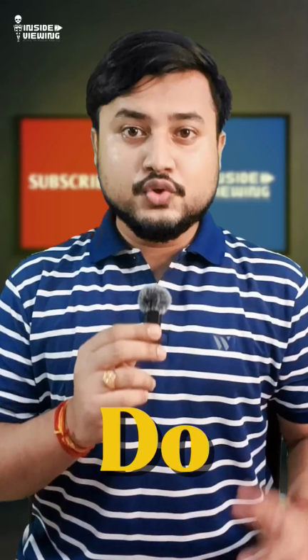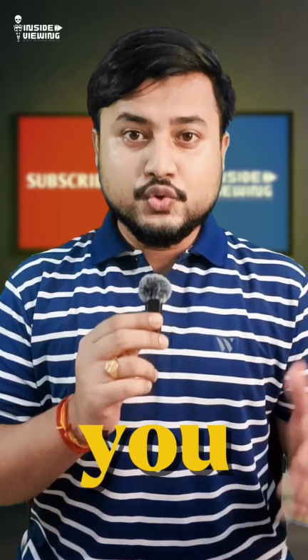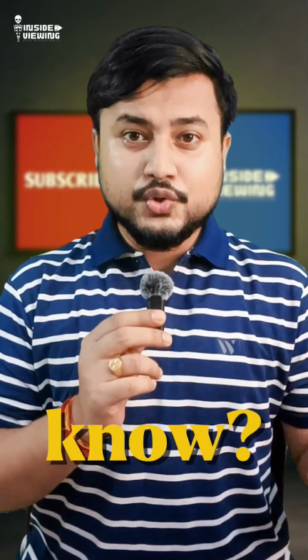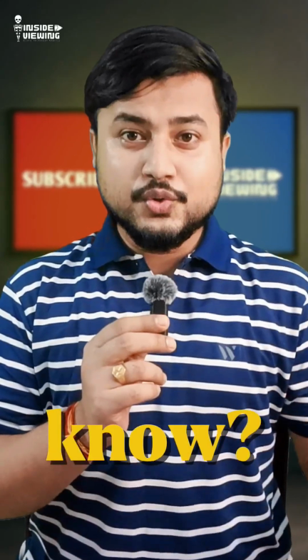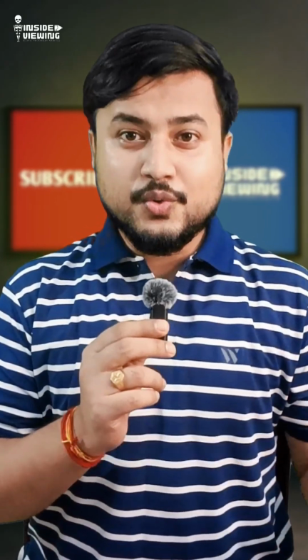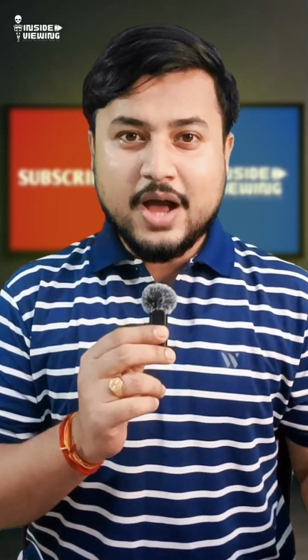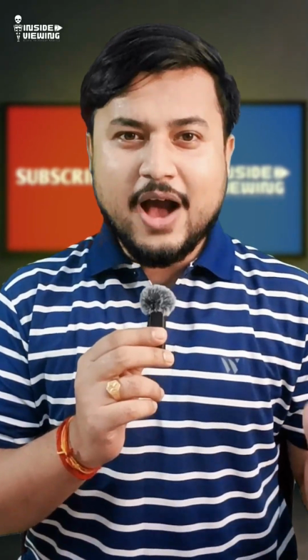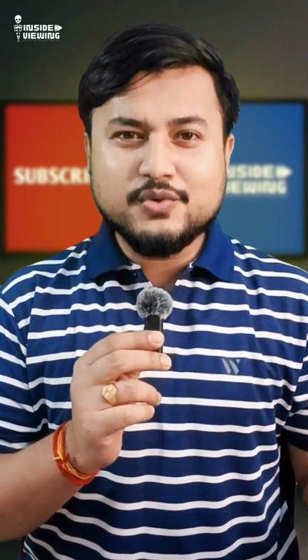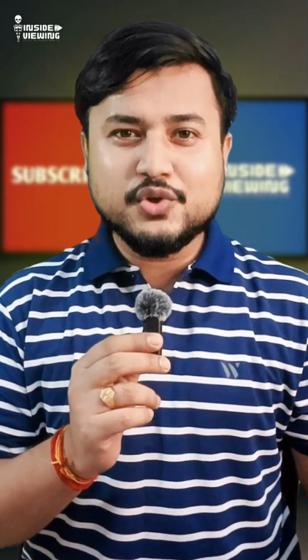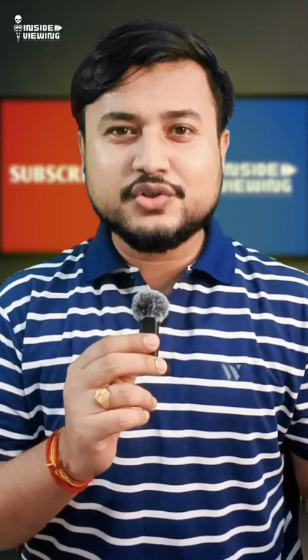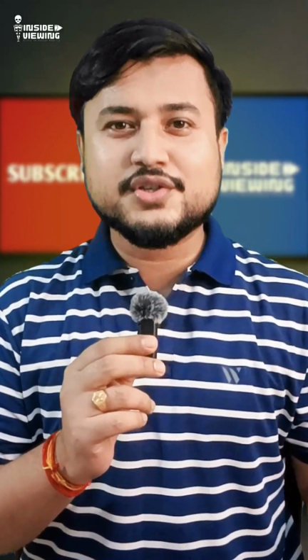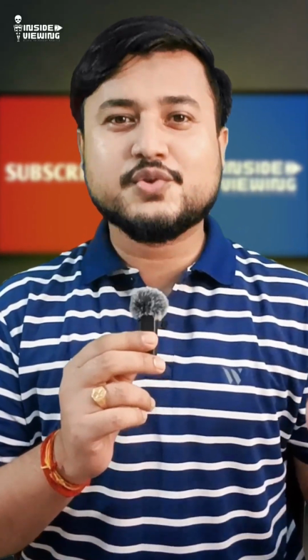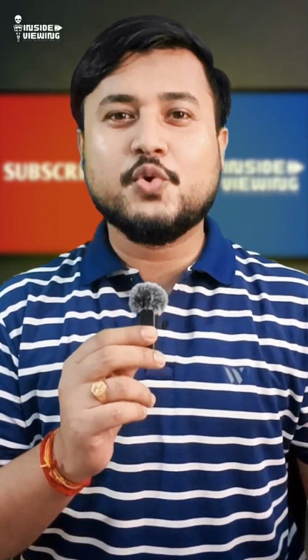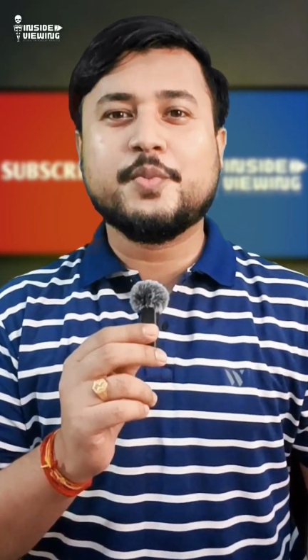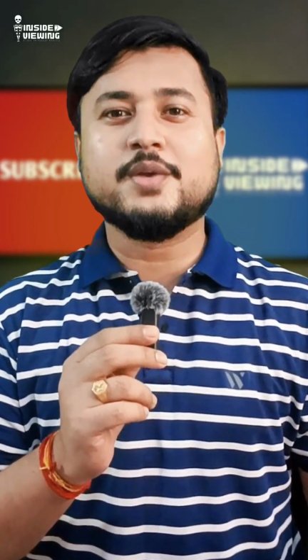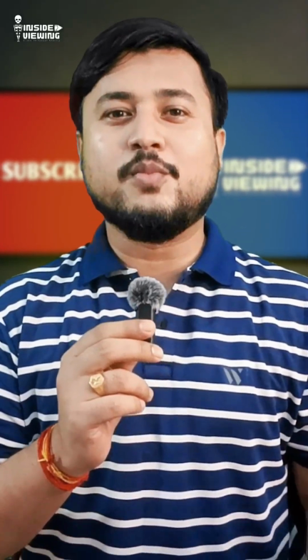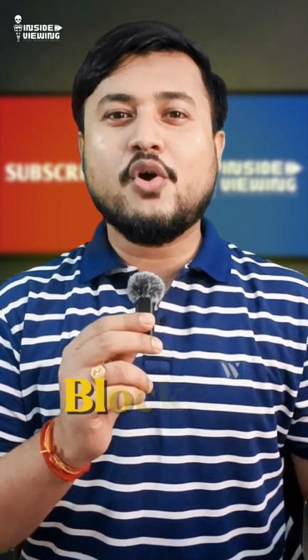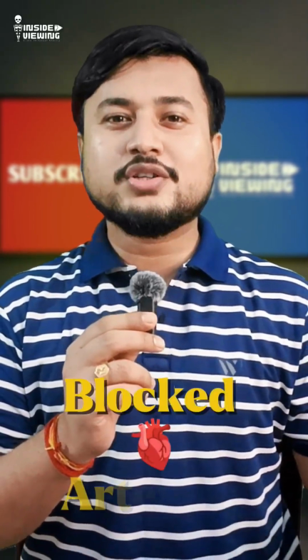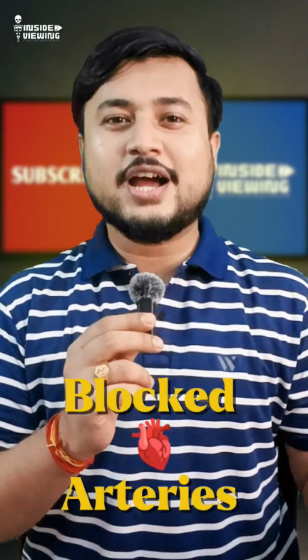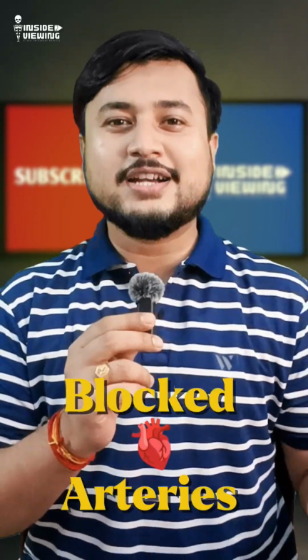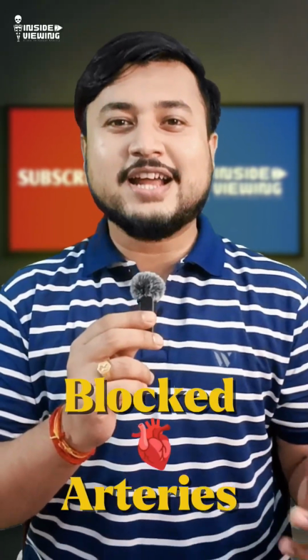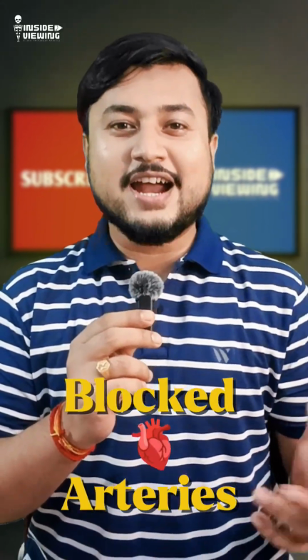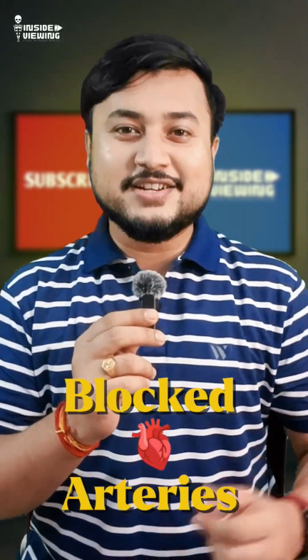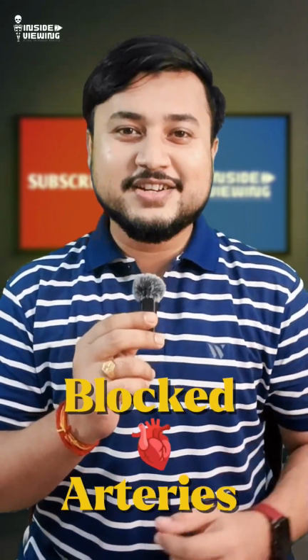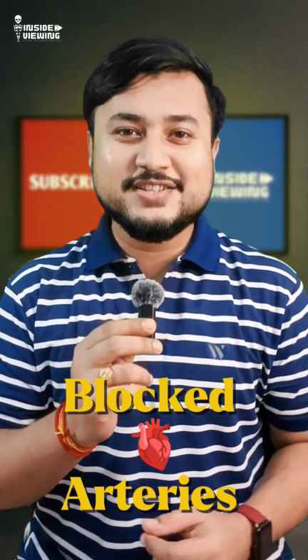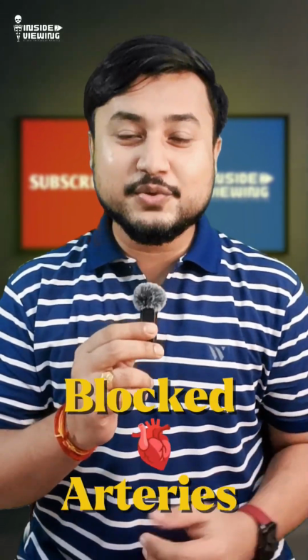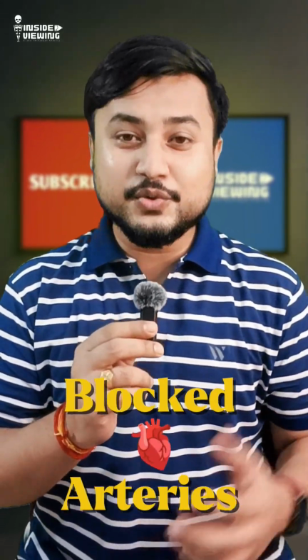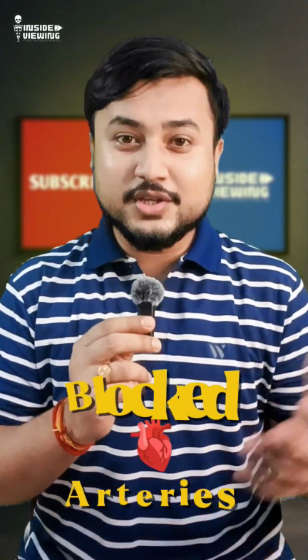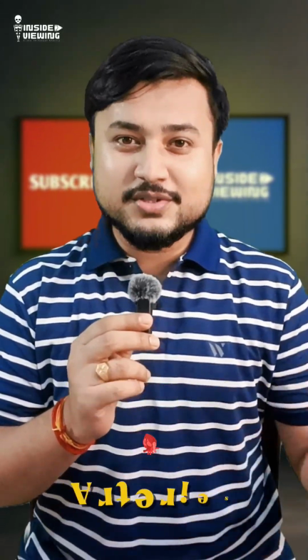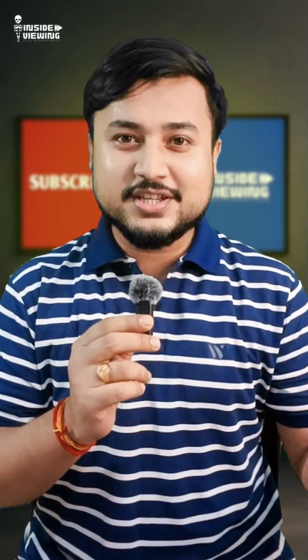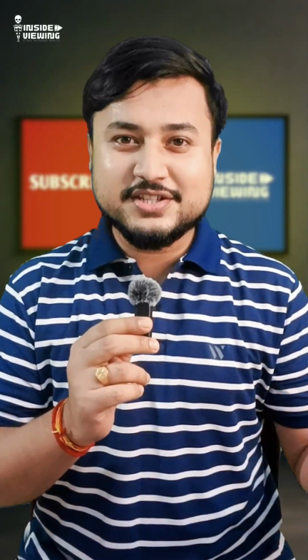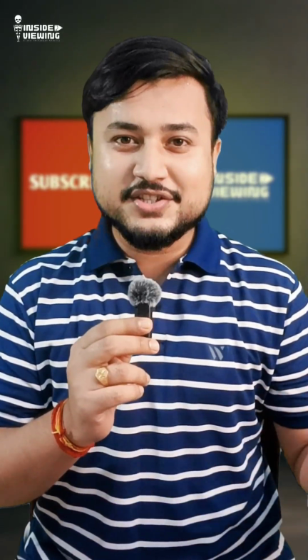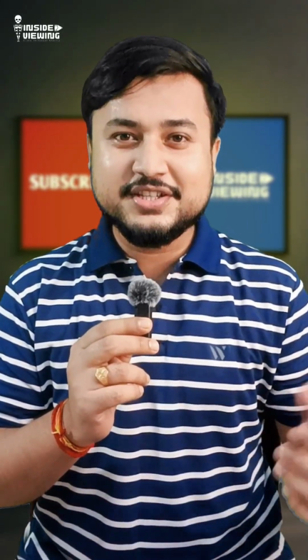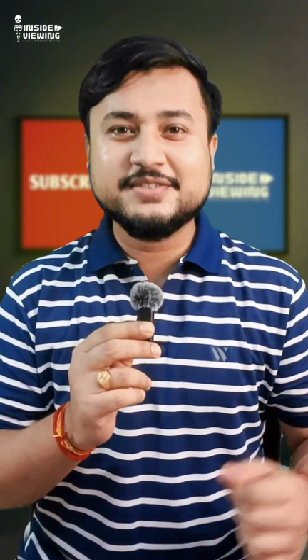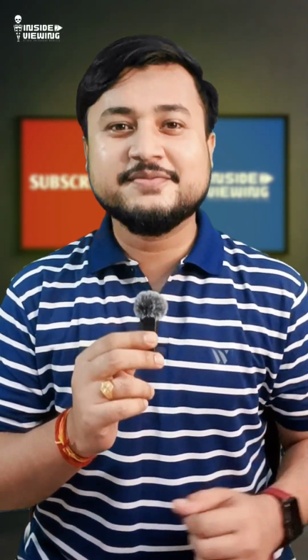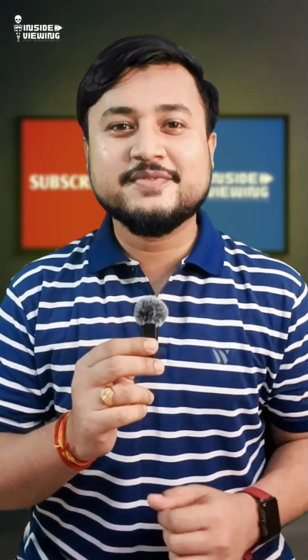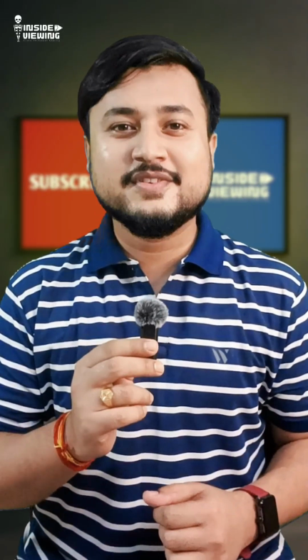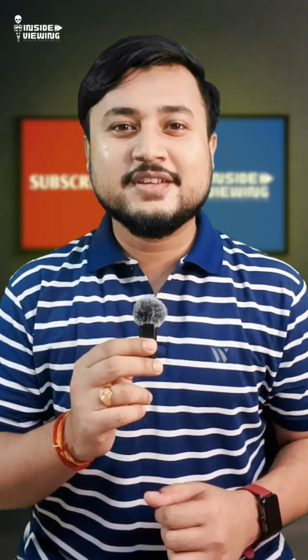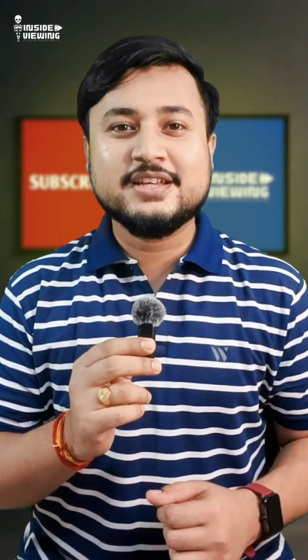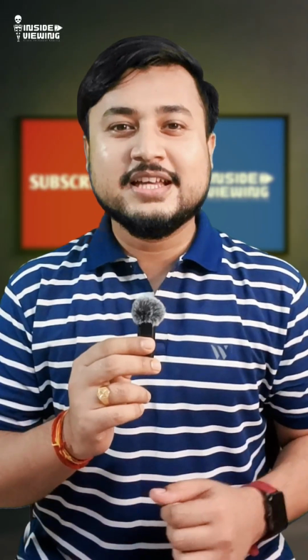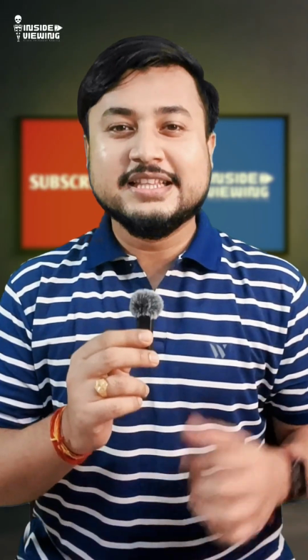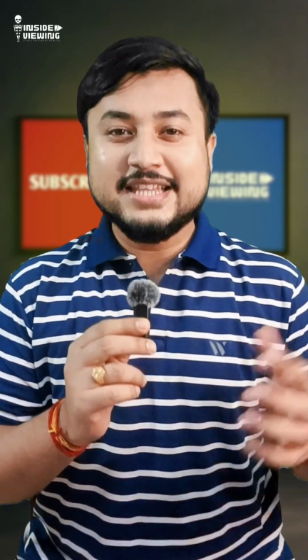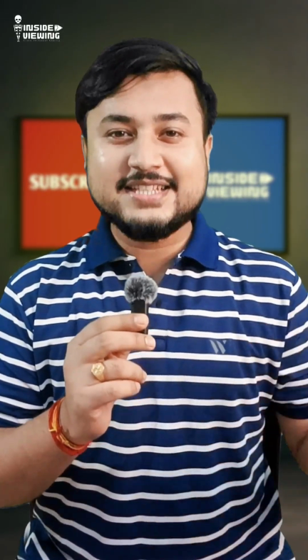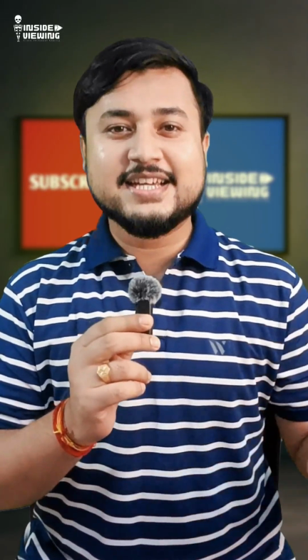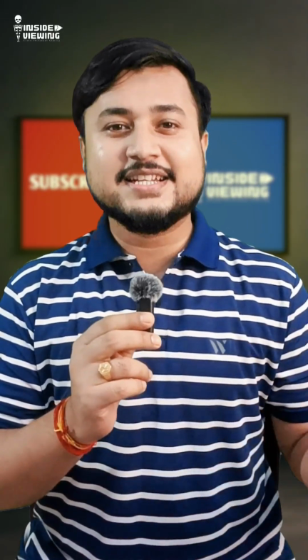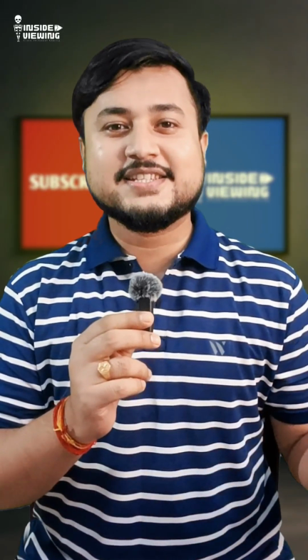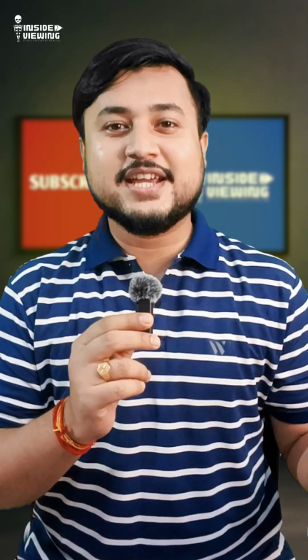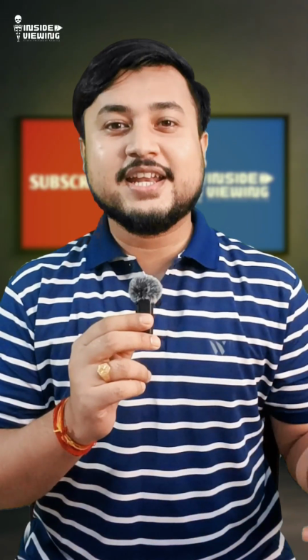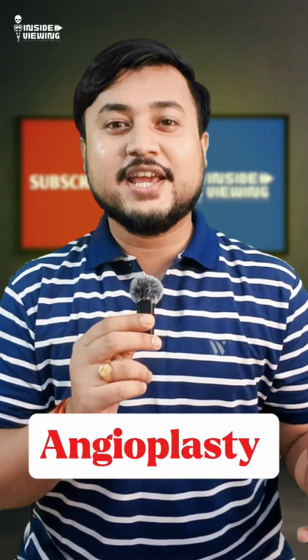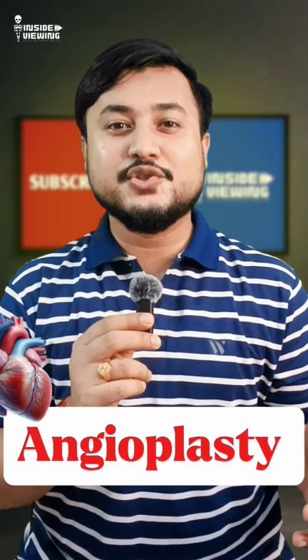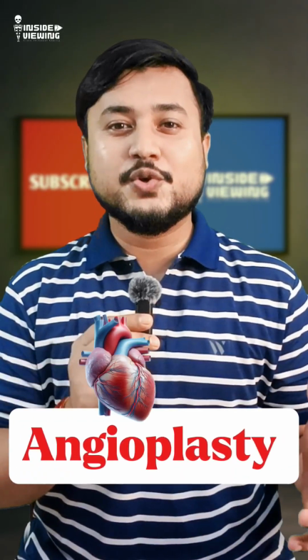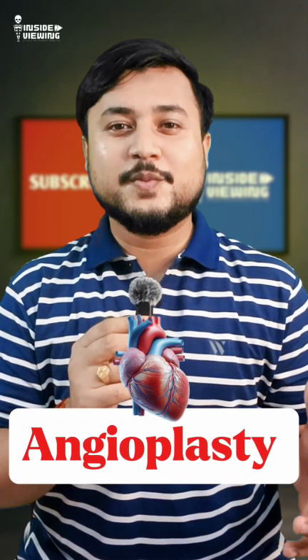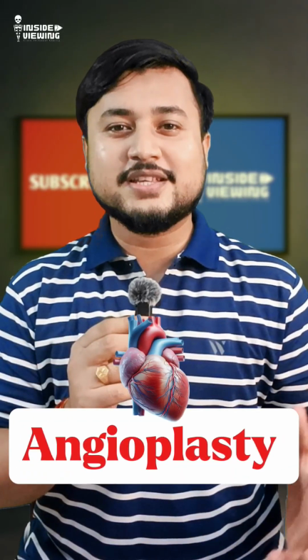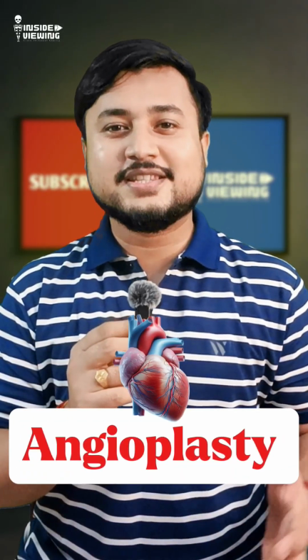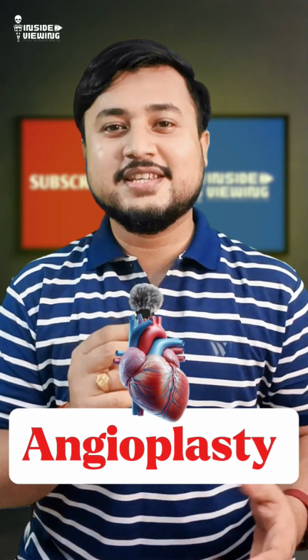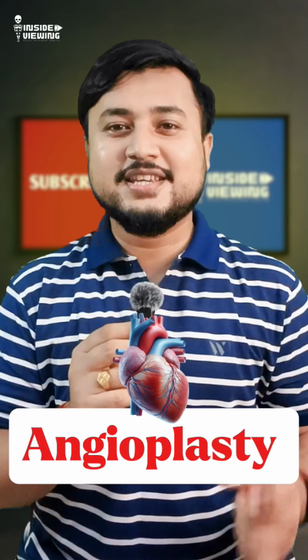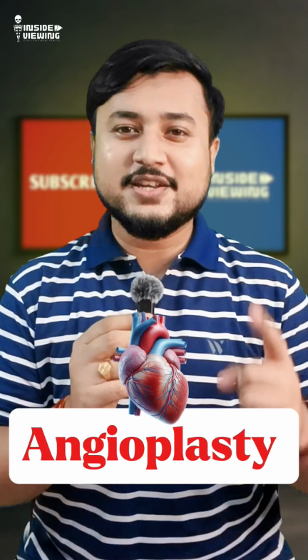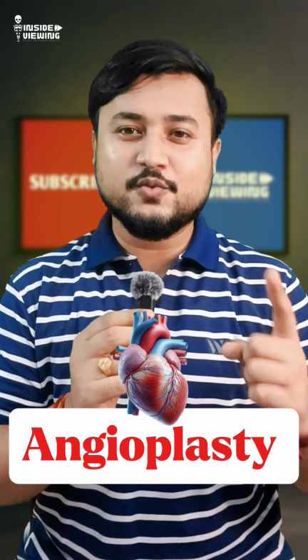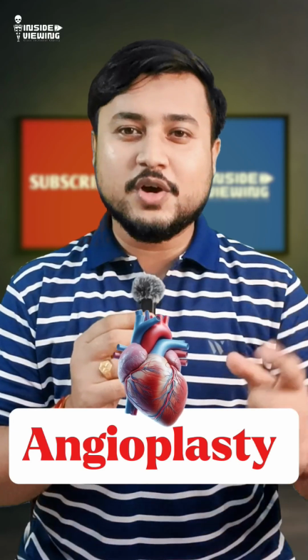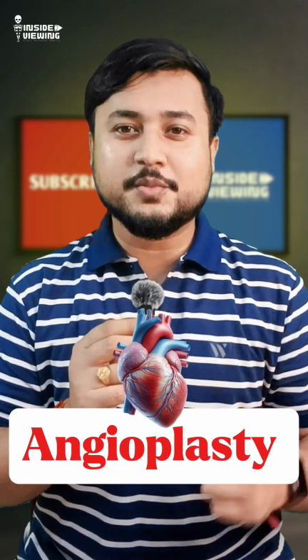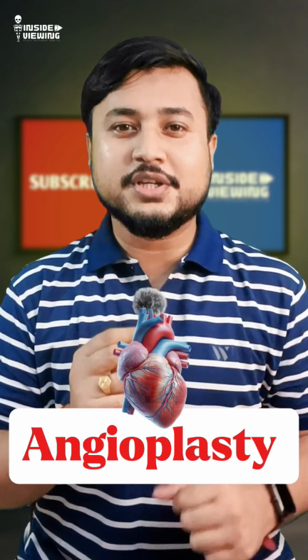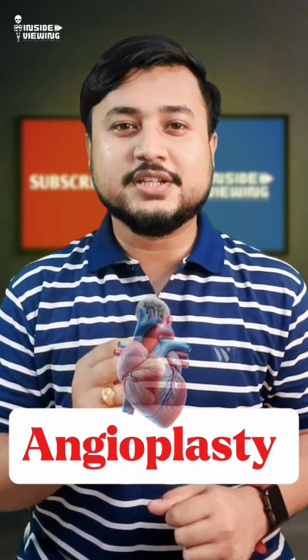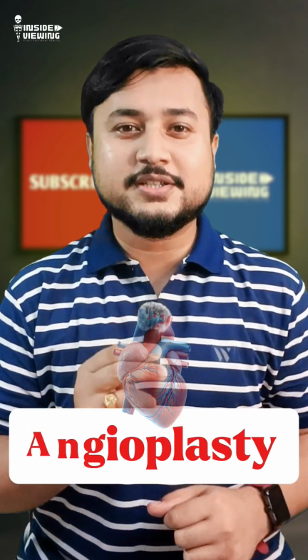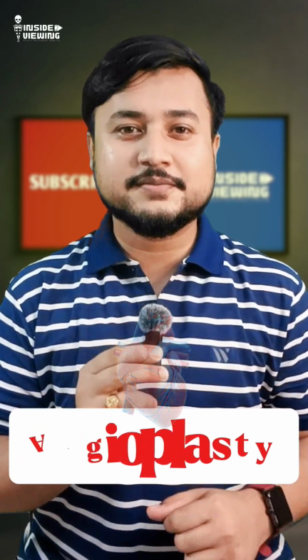Do you know how doctors open blocked heart arteries without surgery? Let's understand angioplasty in one minute.